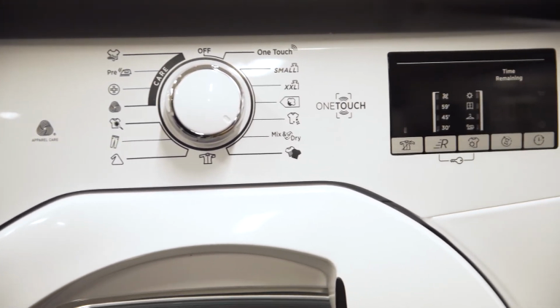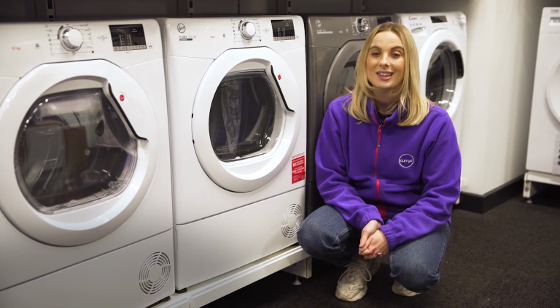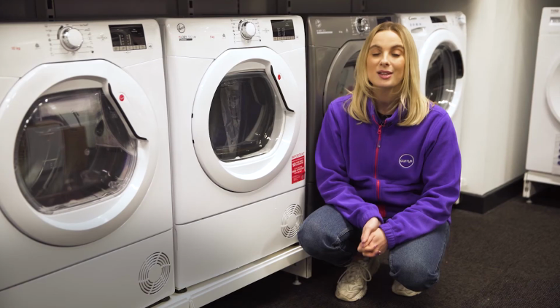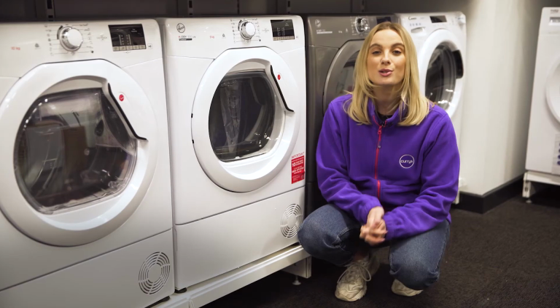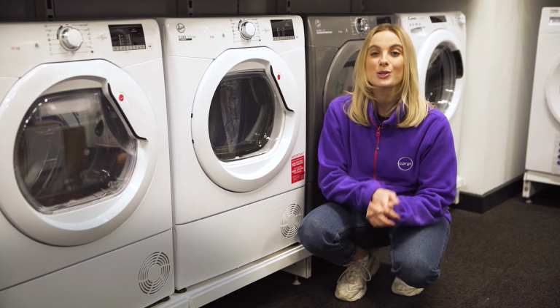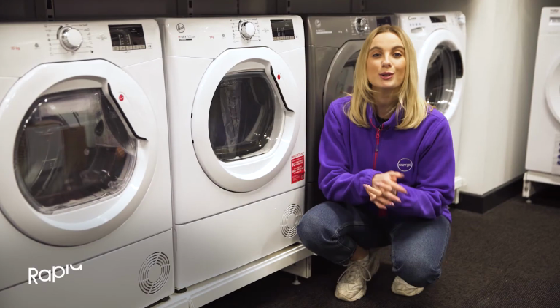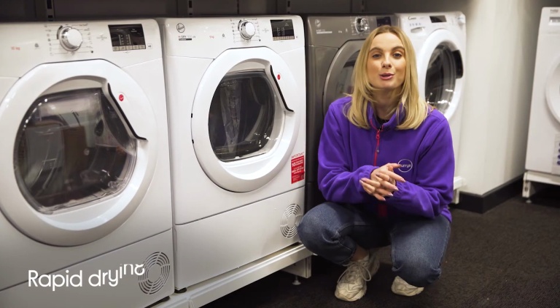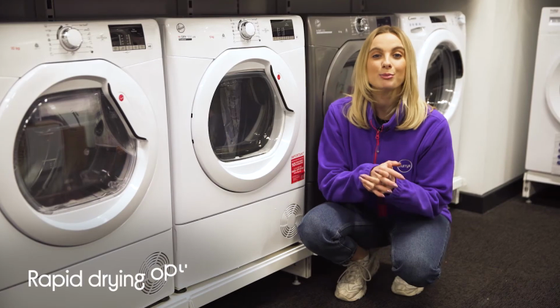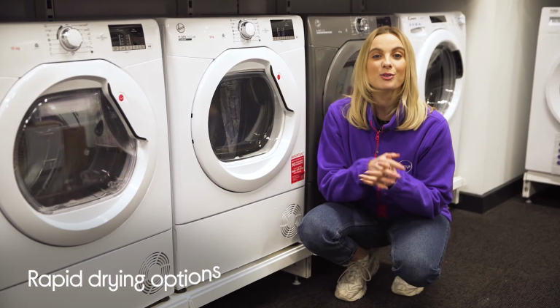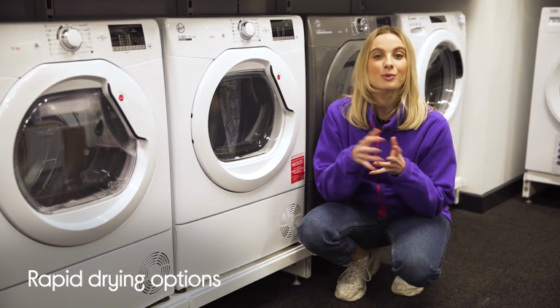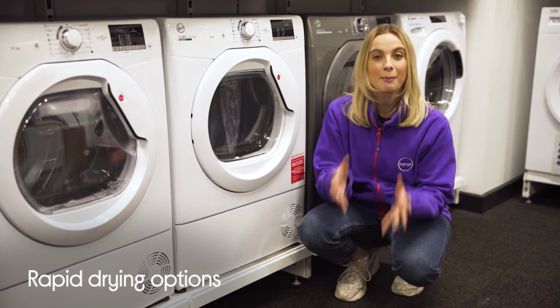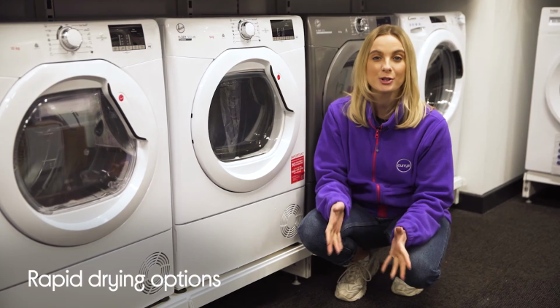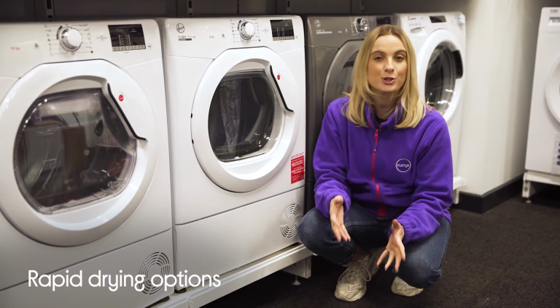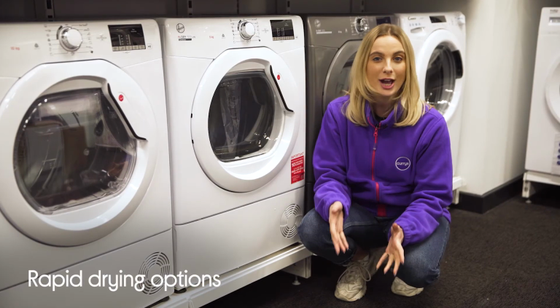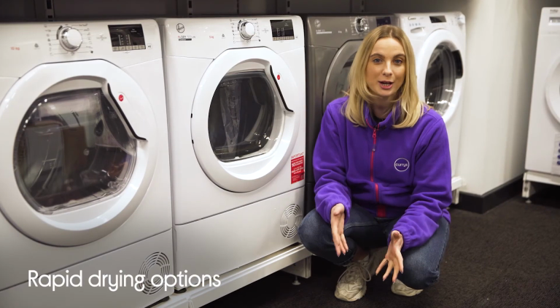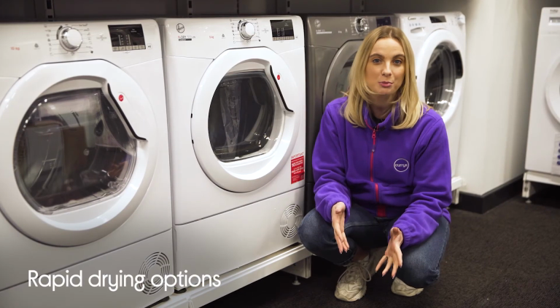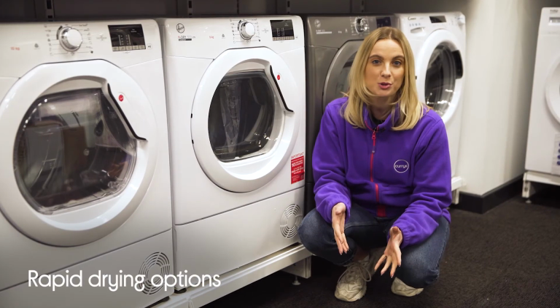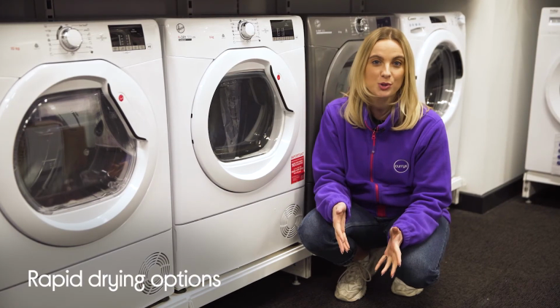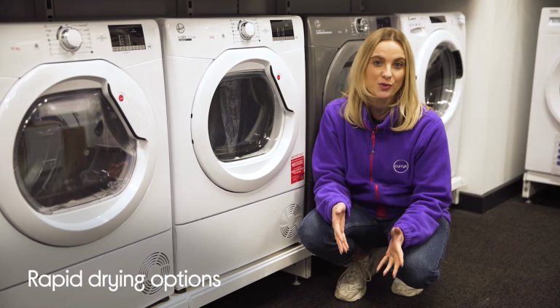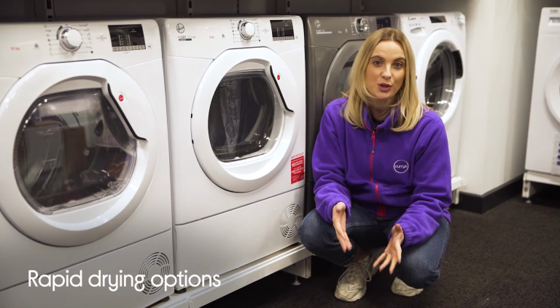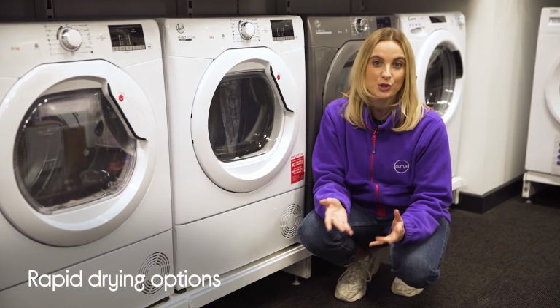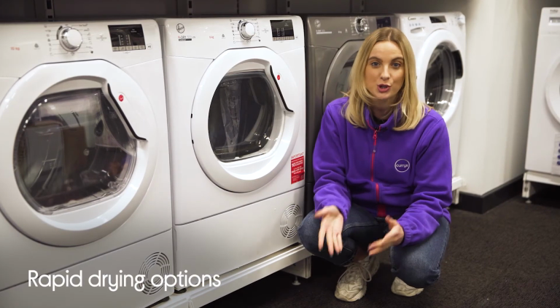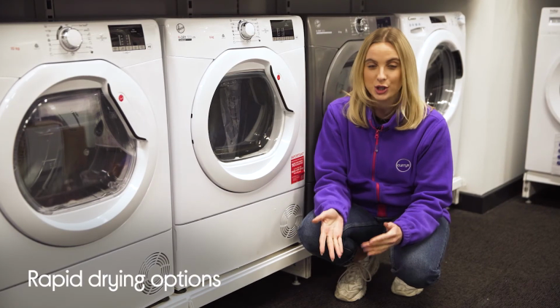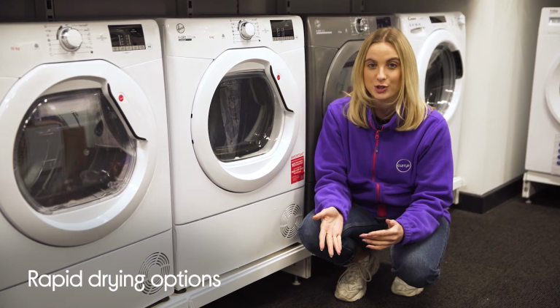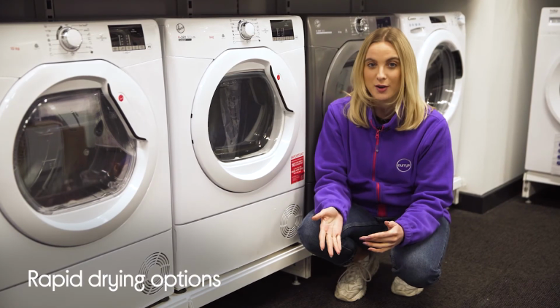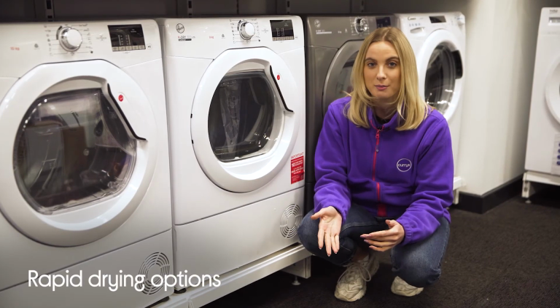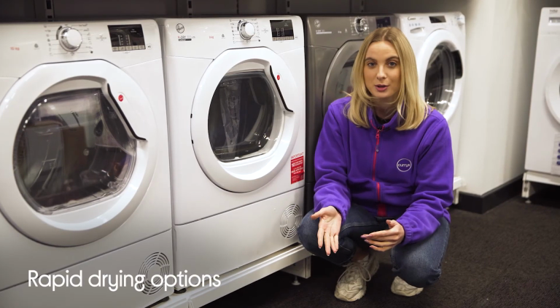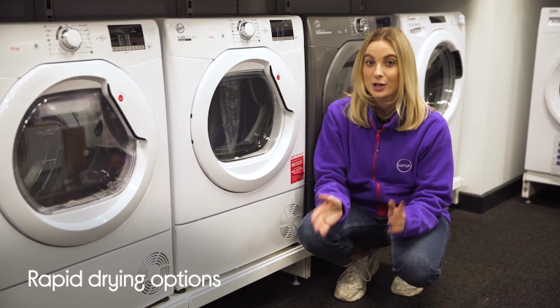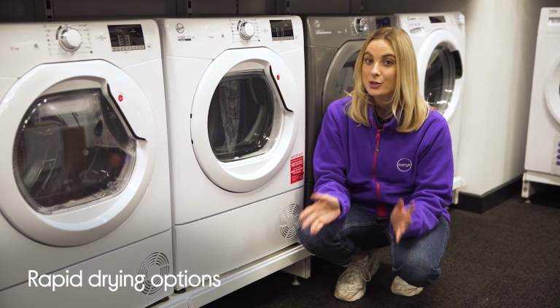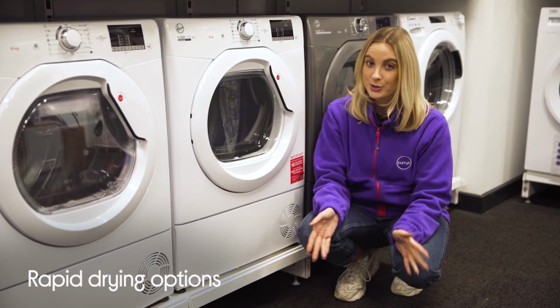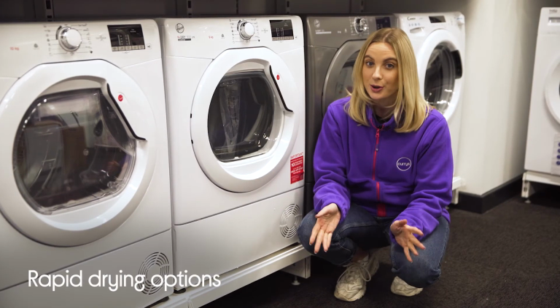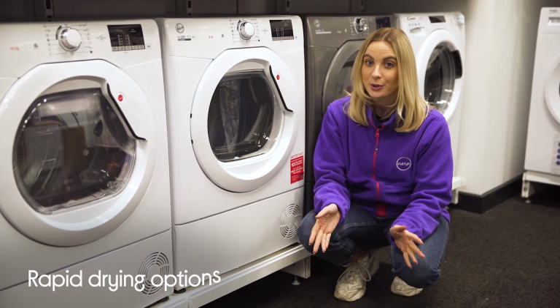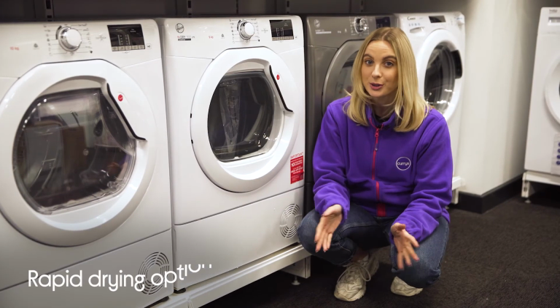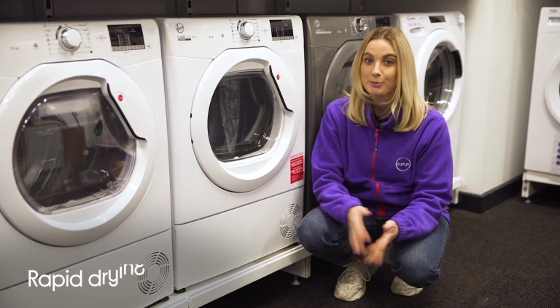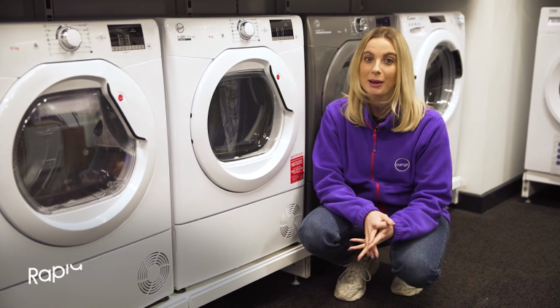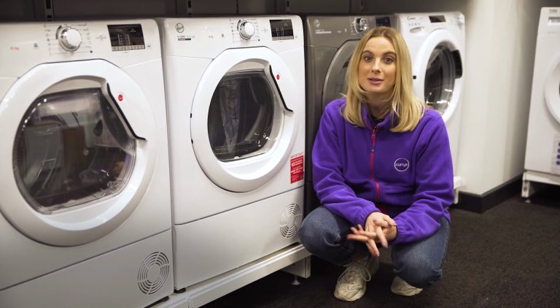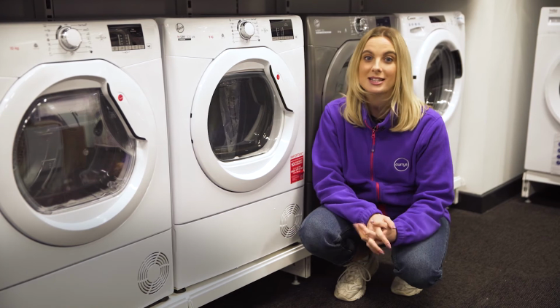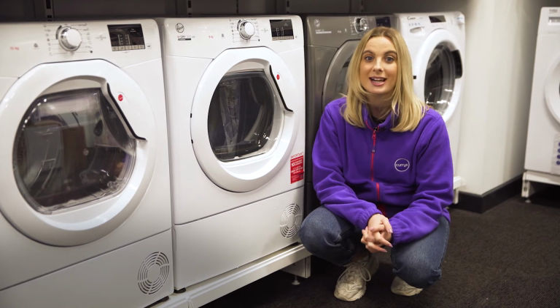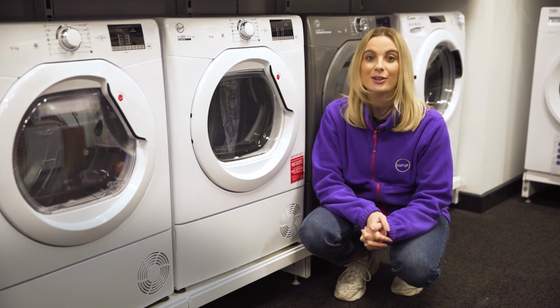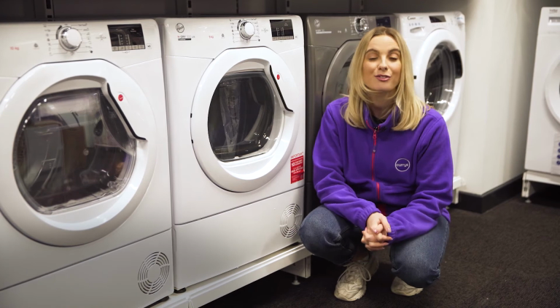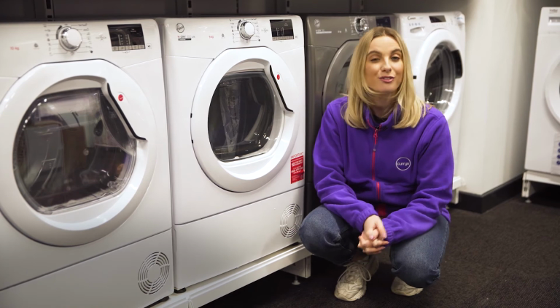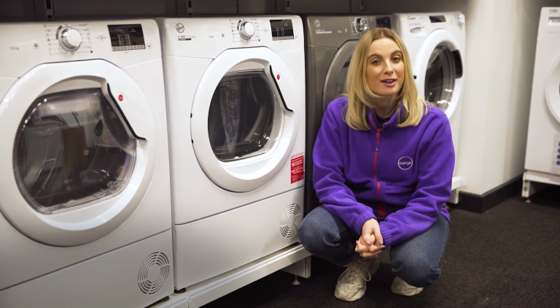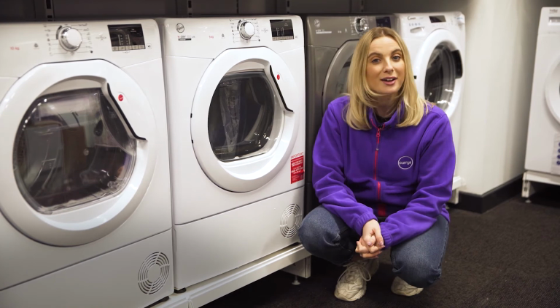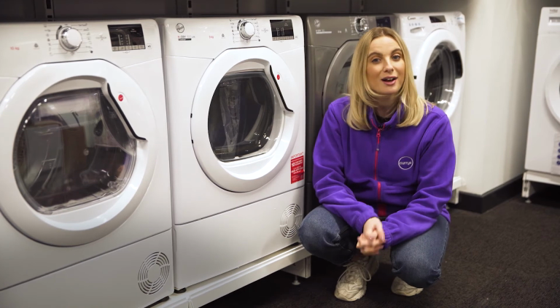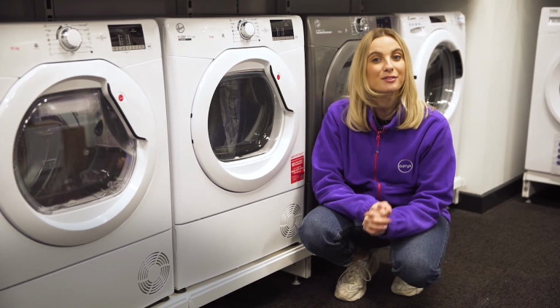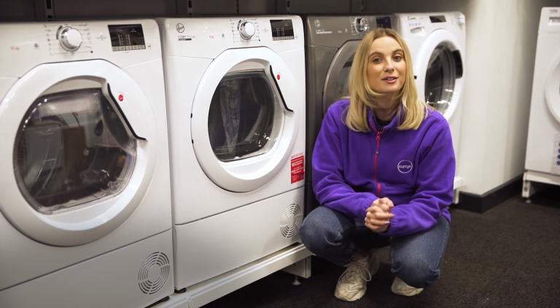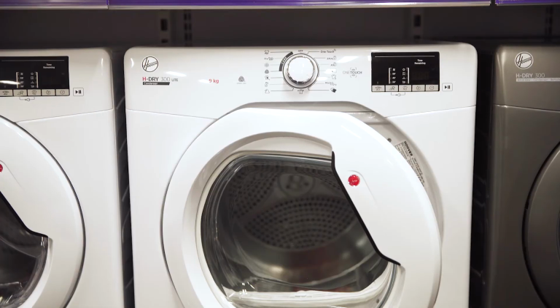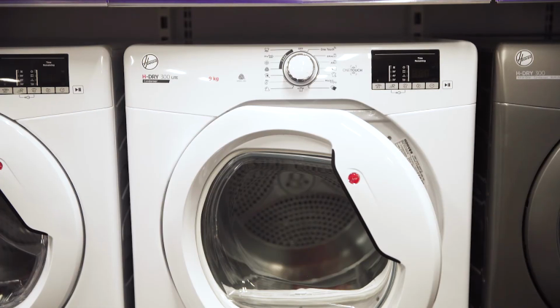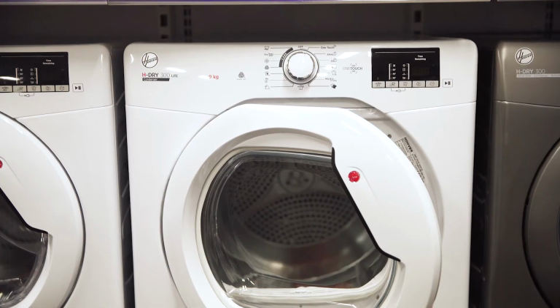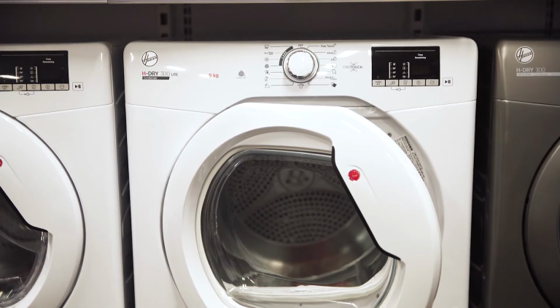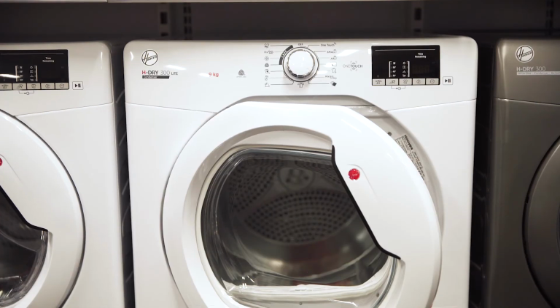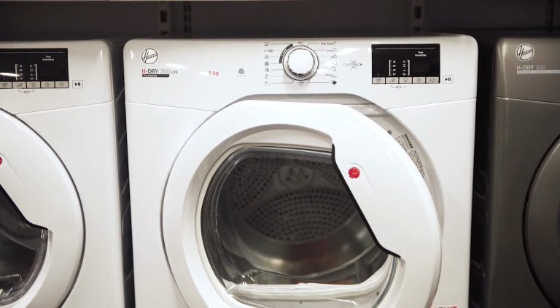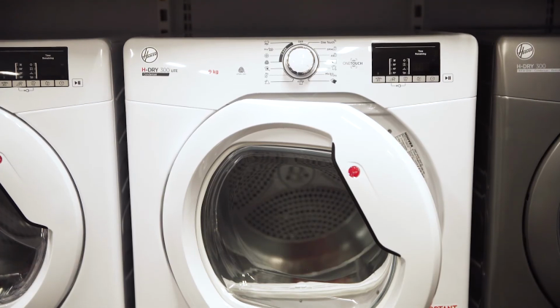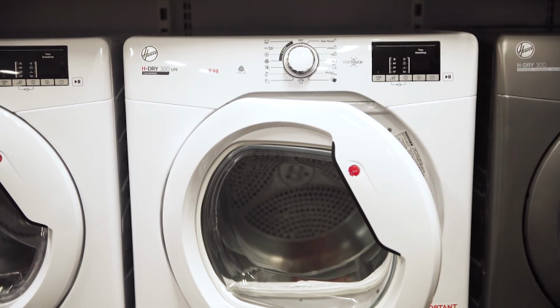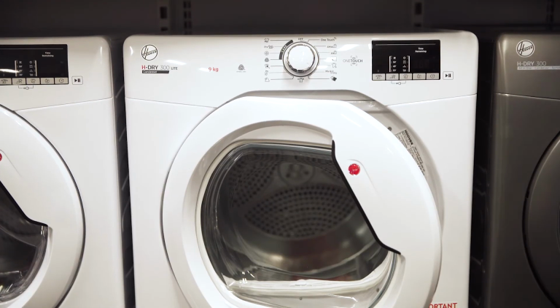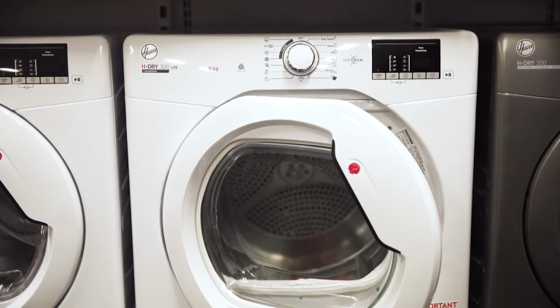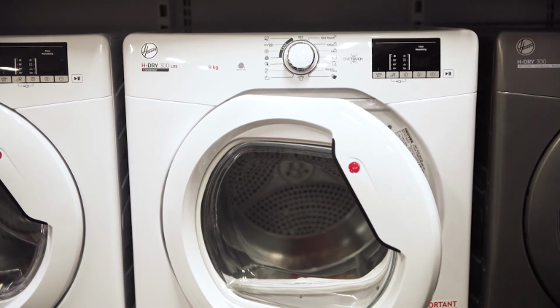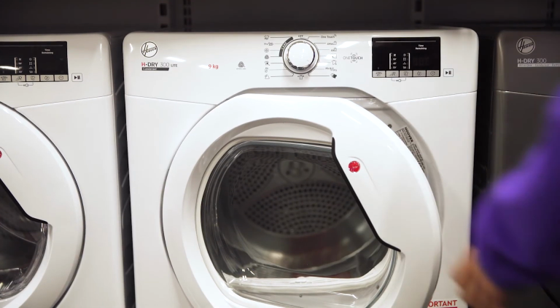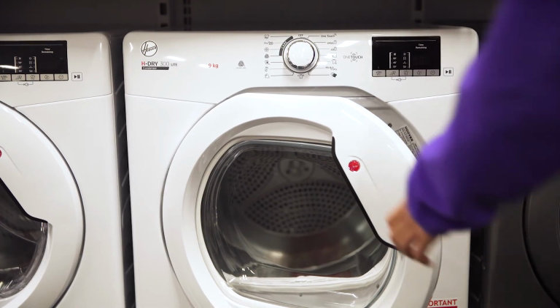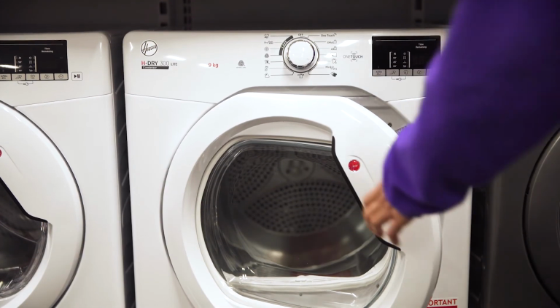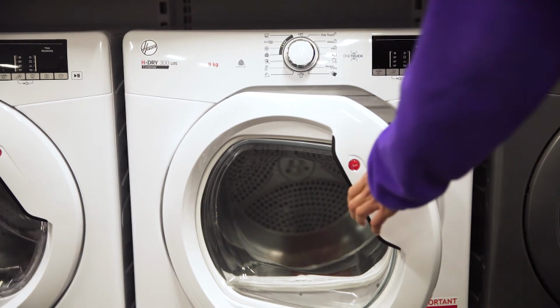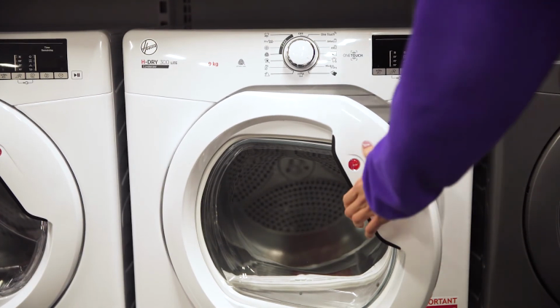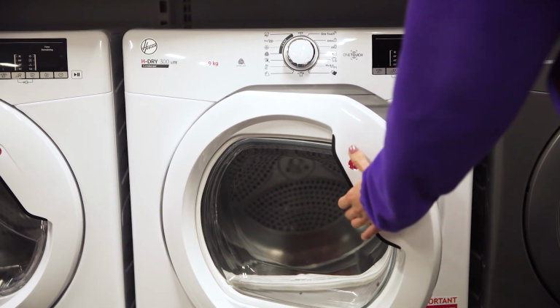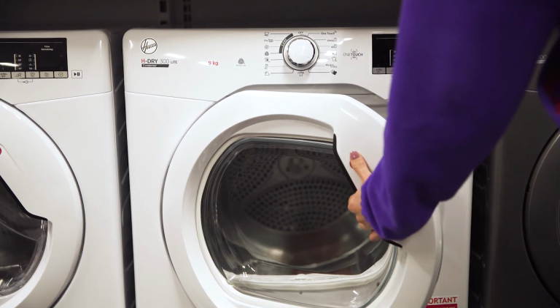There's also a number of rapid drying options for you to choose from, so you'll be able to get your favourite outfit ready just in time for when you need to leave.